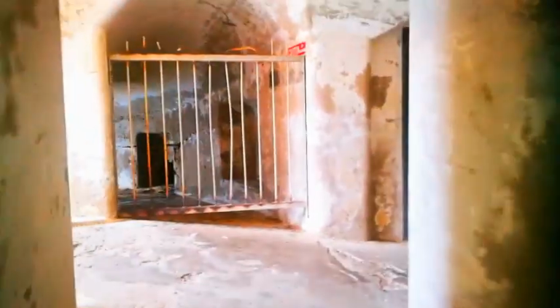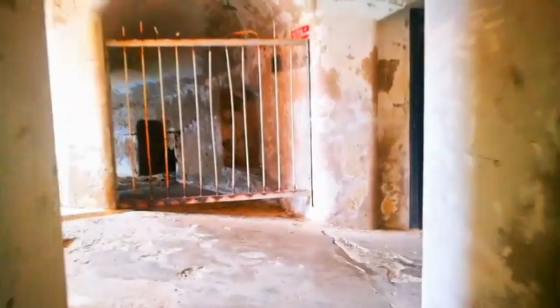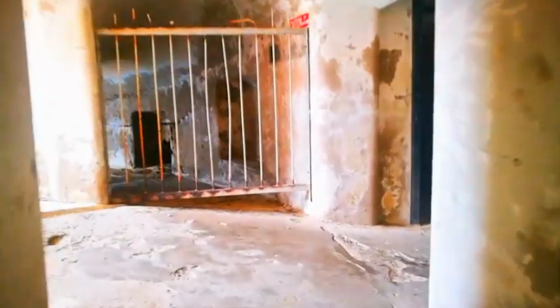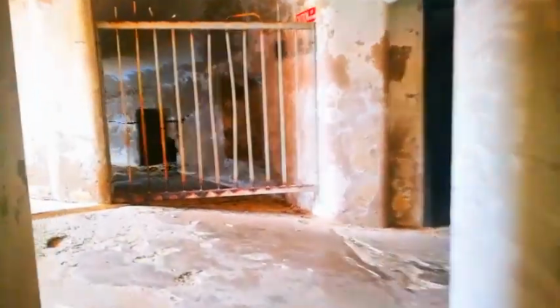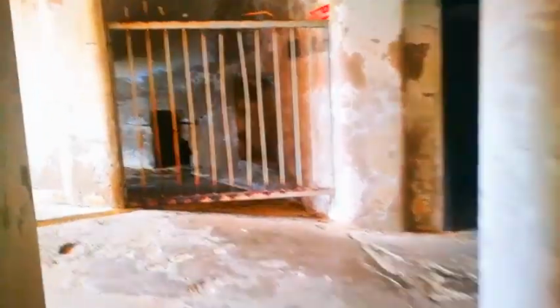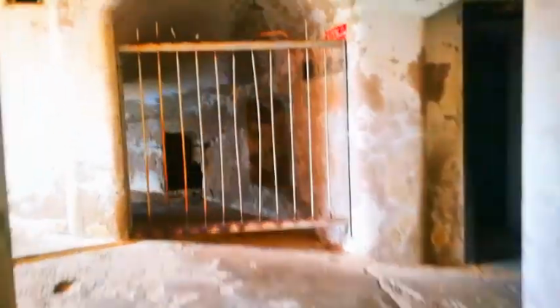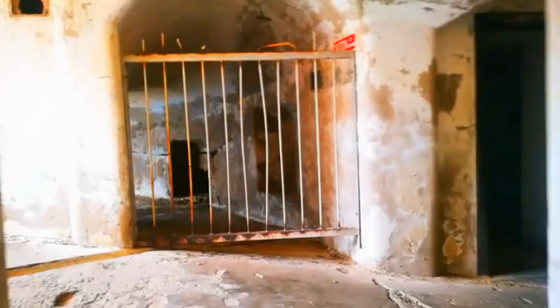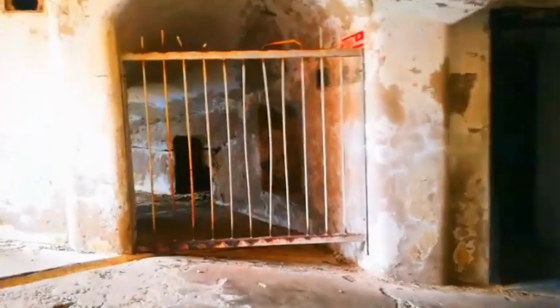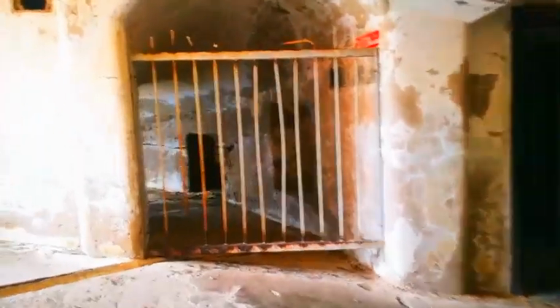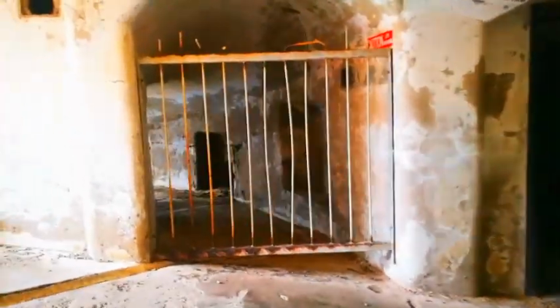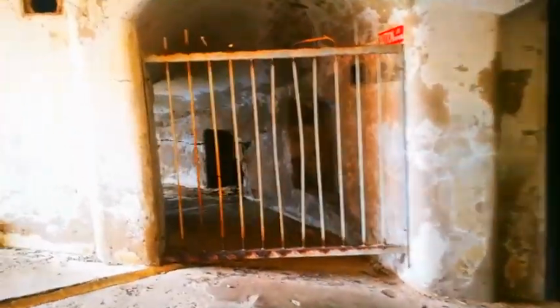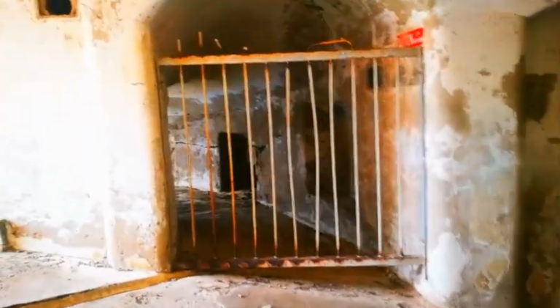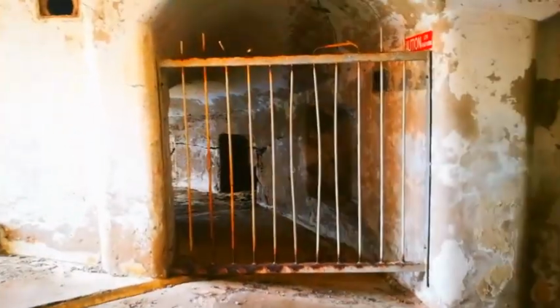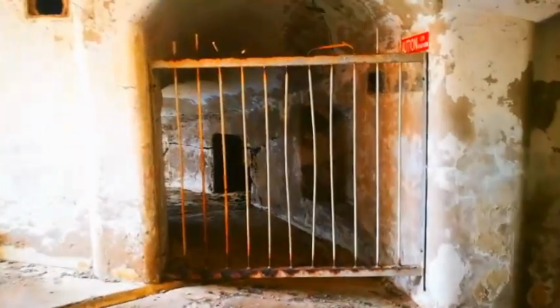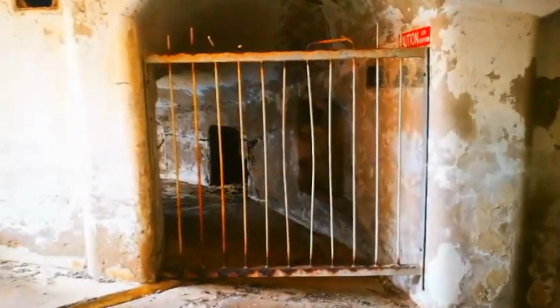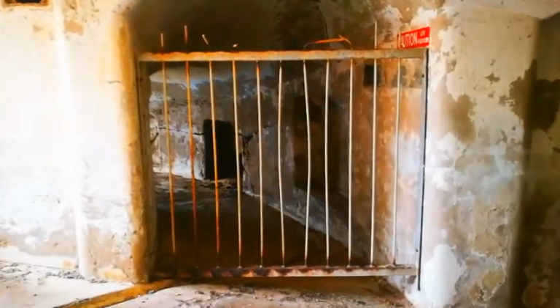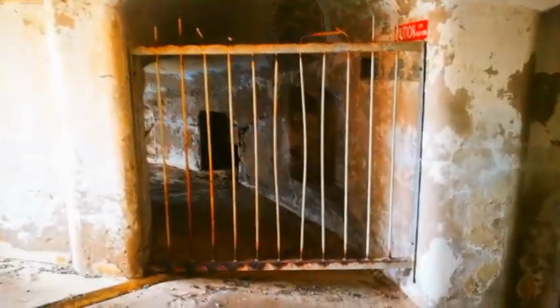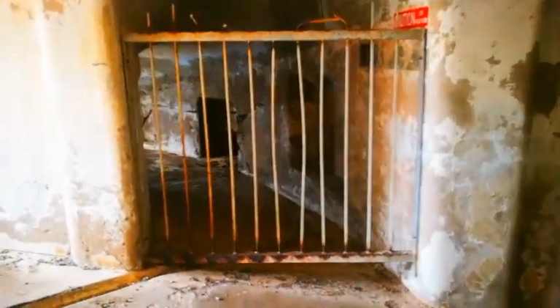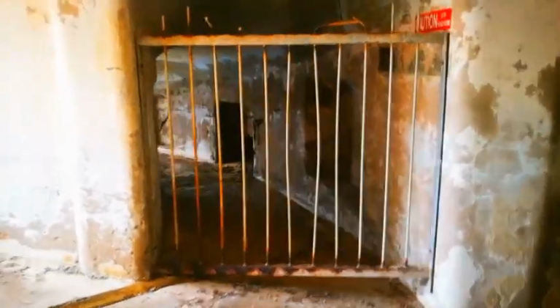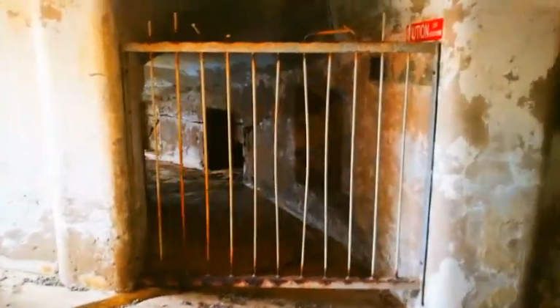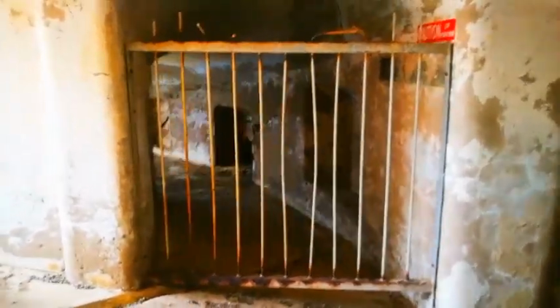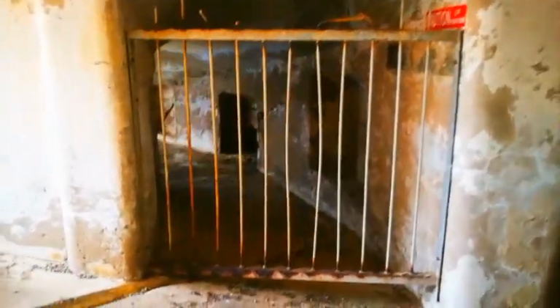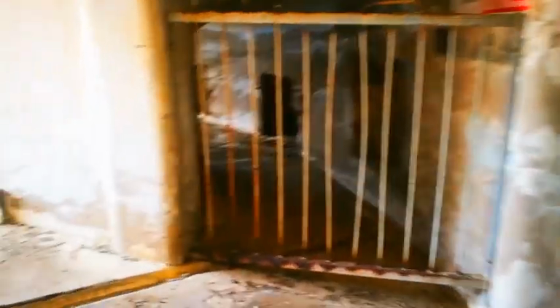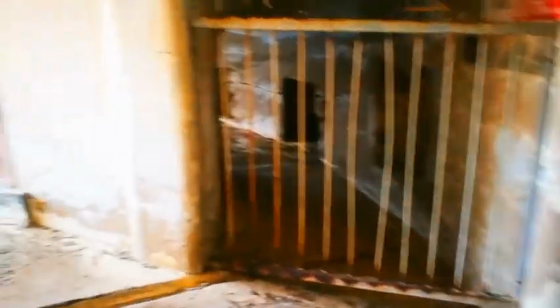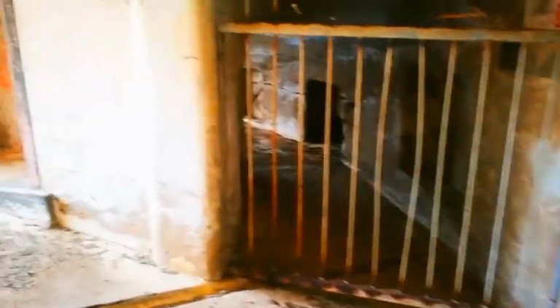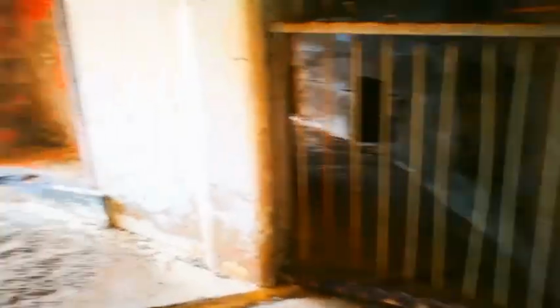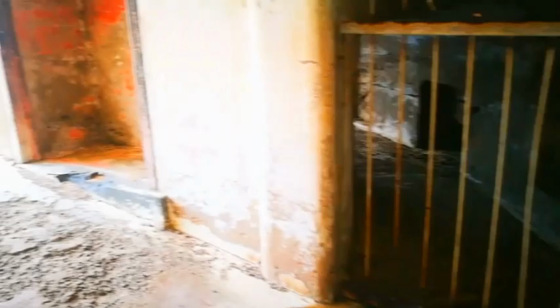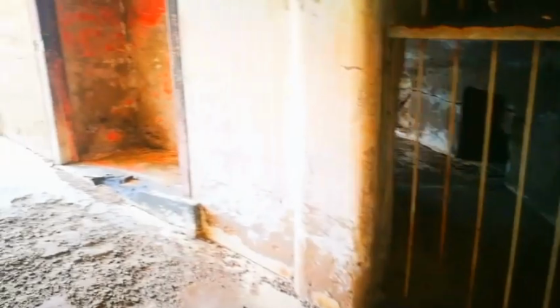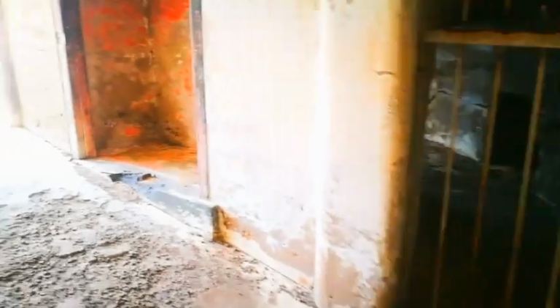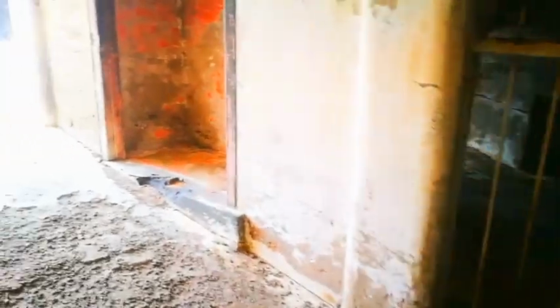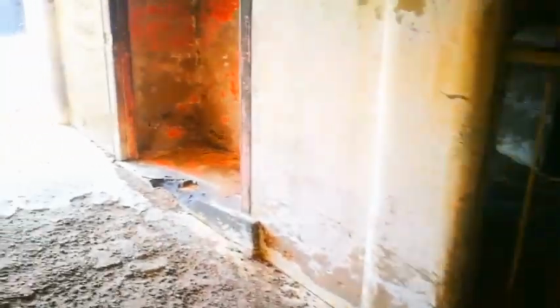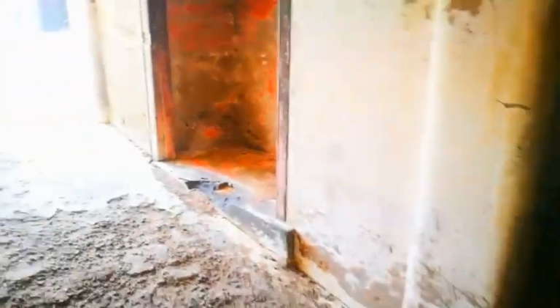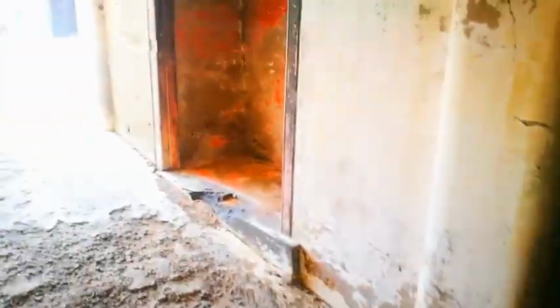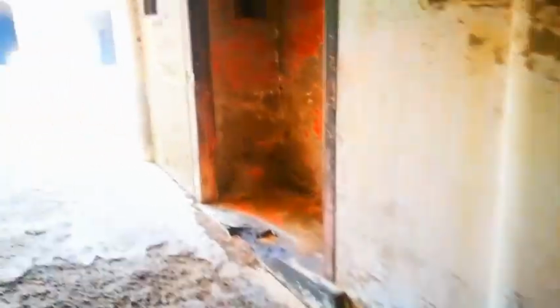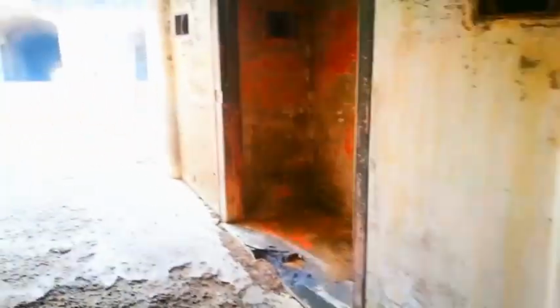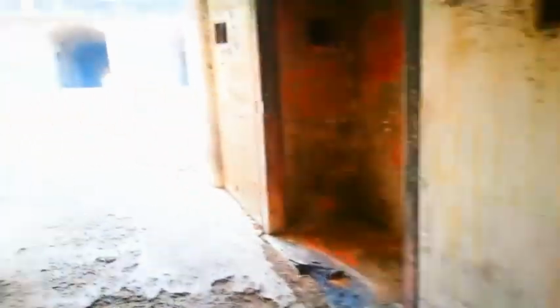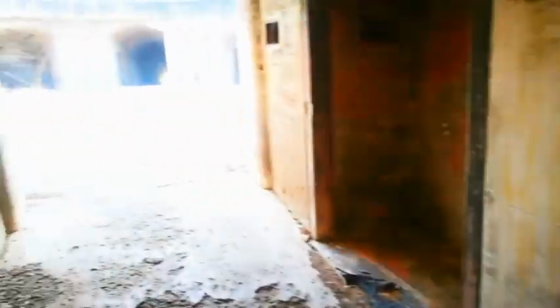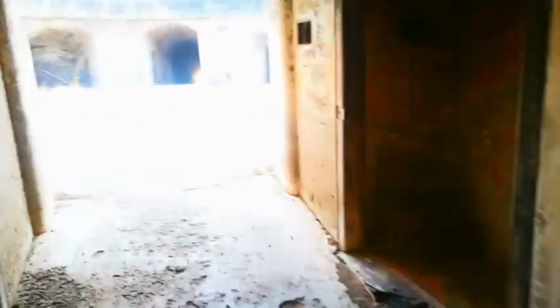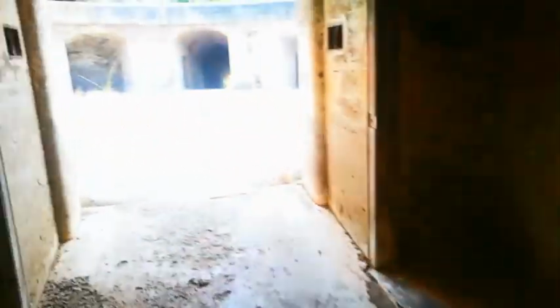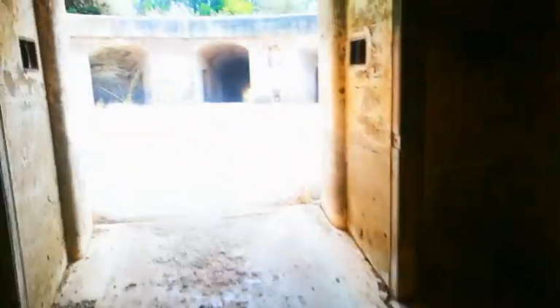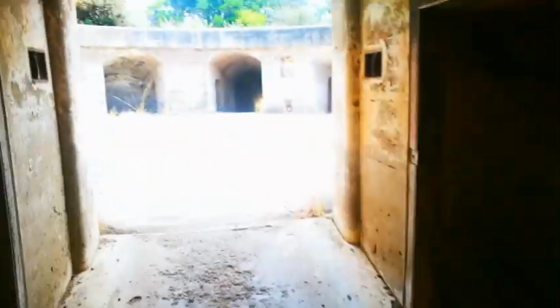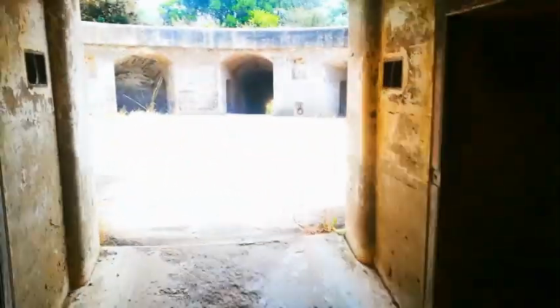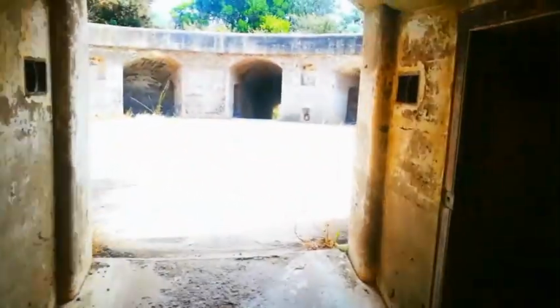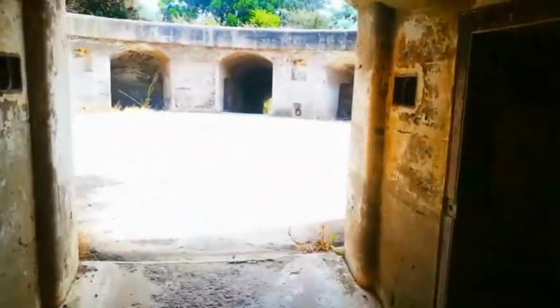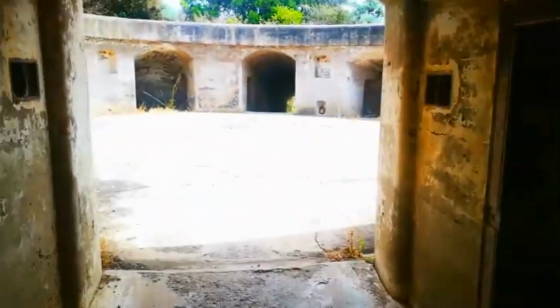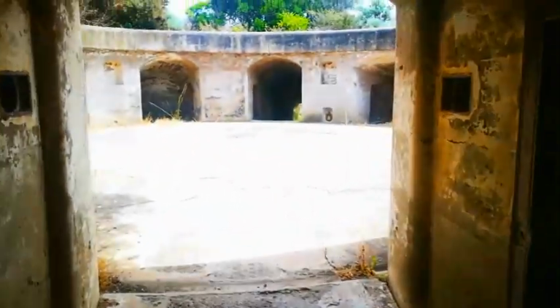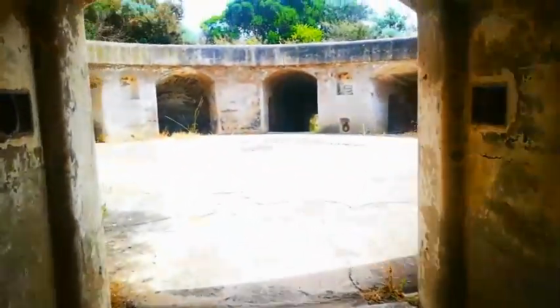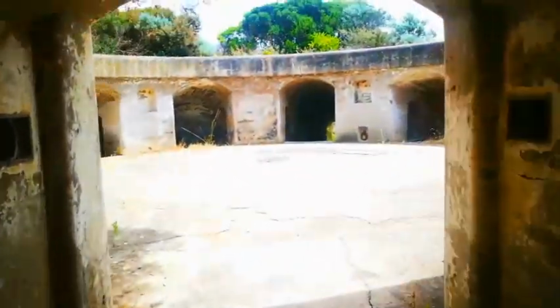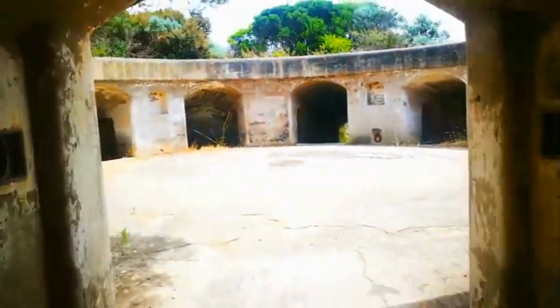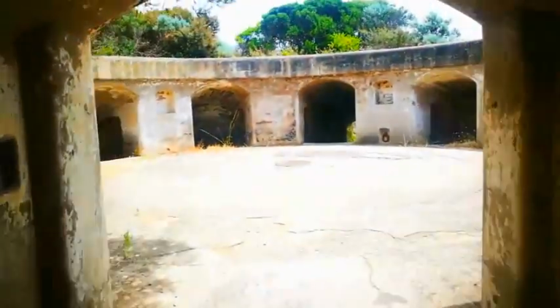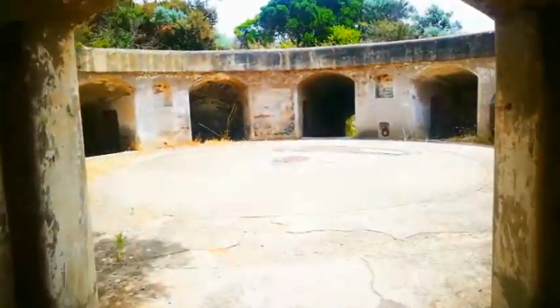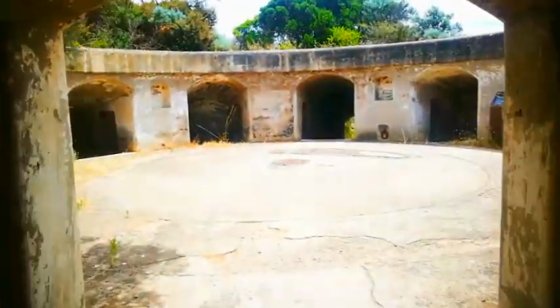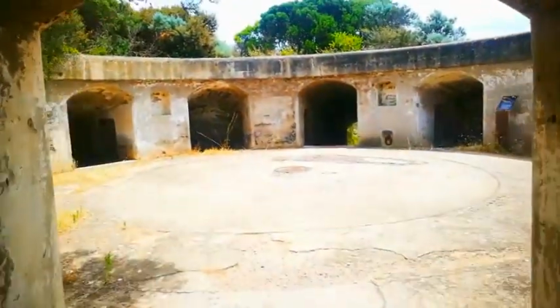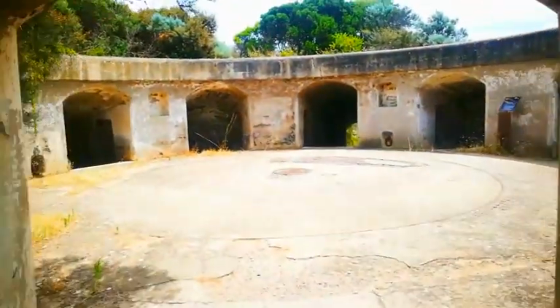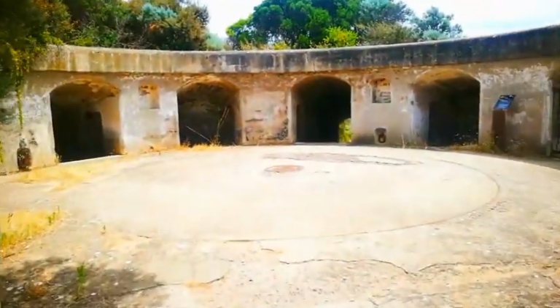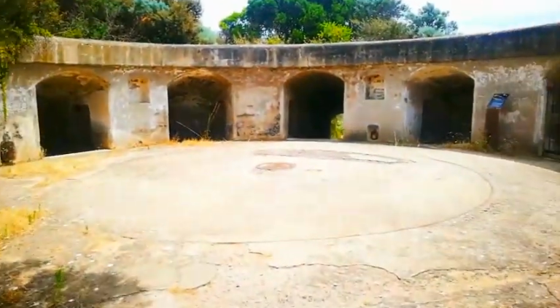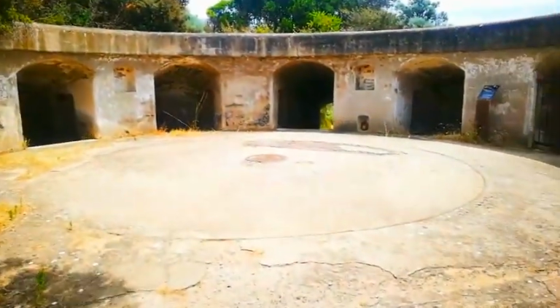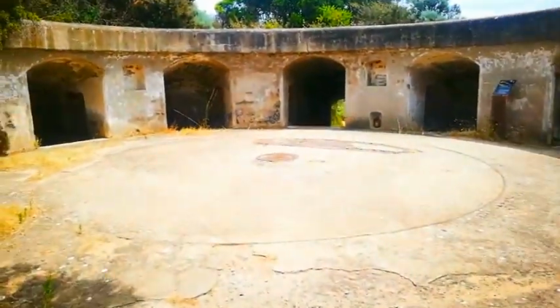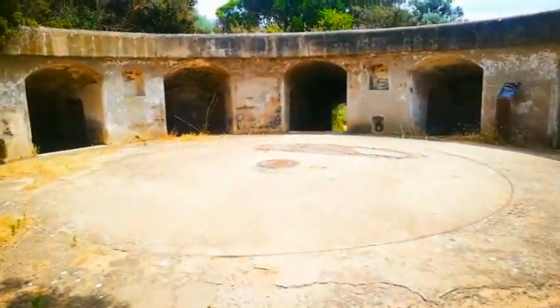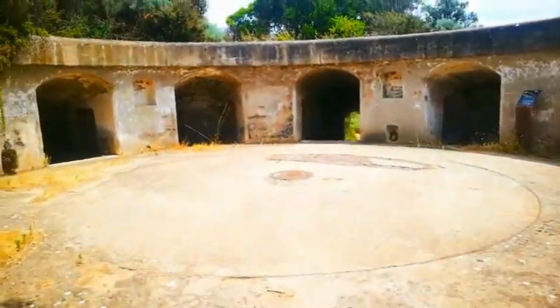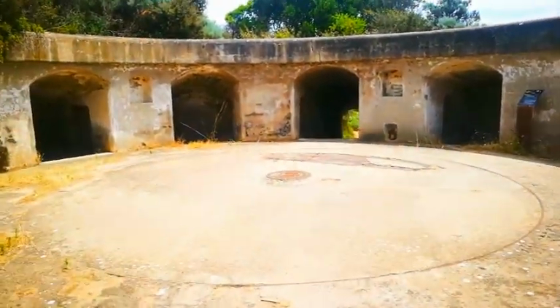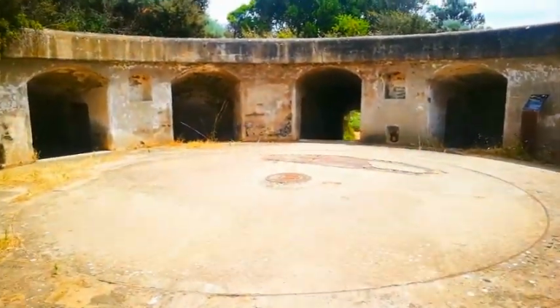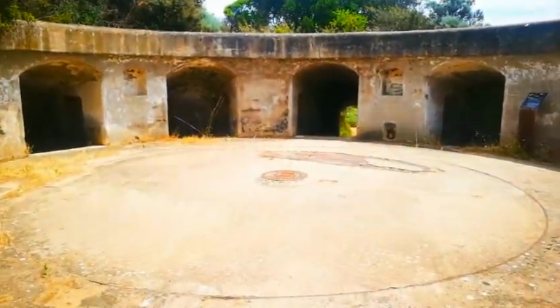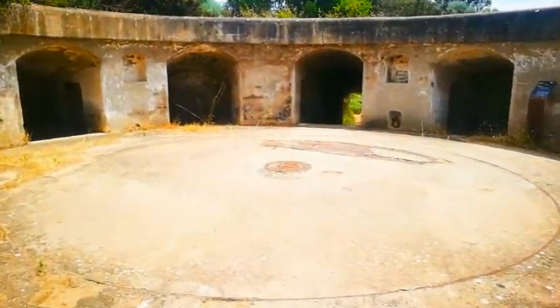Alright, let's get back on the trail. That was very cool and fun.